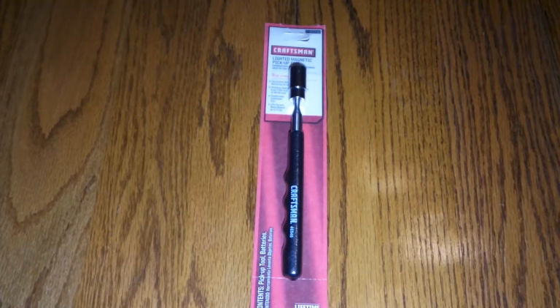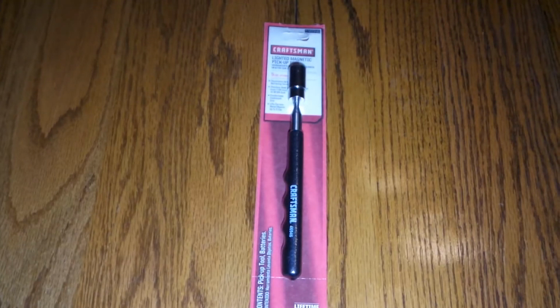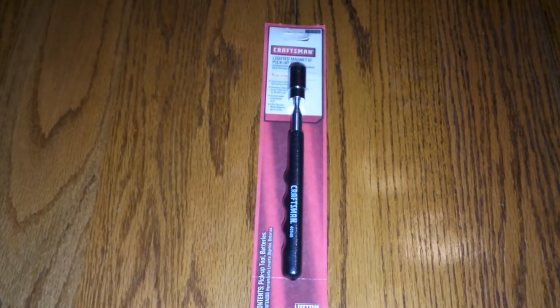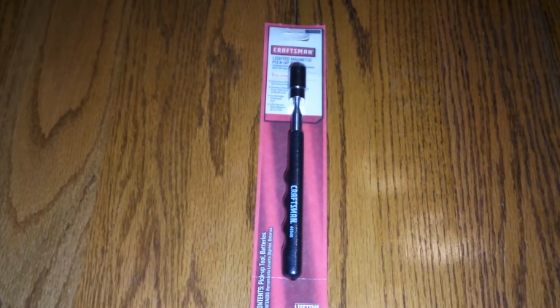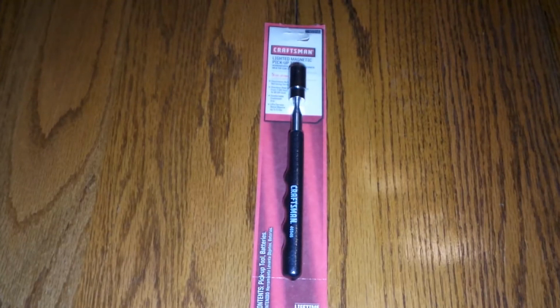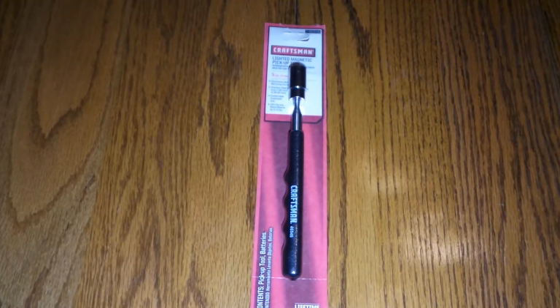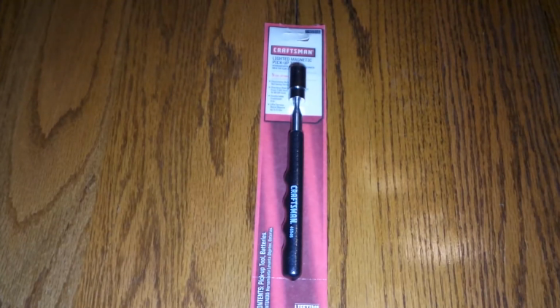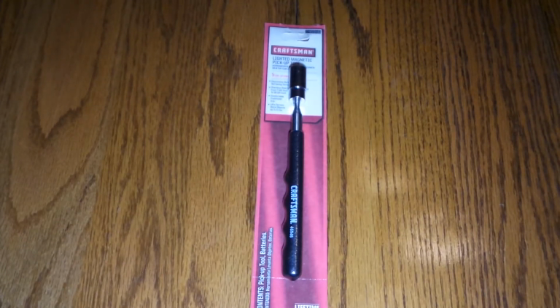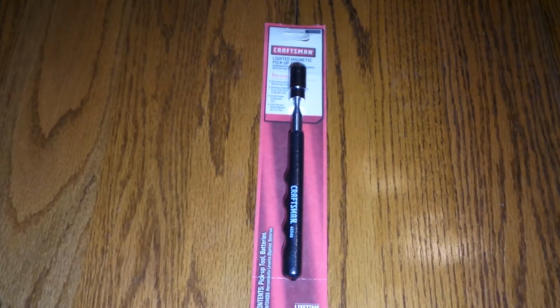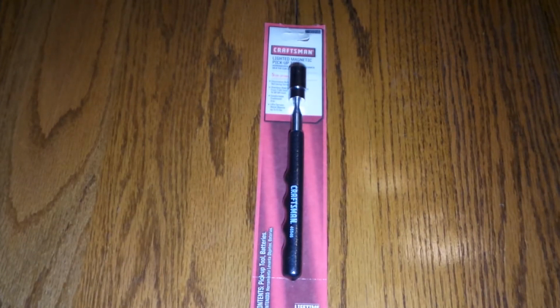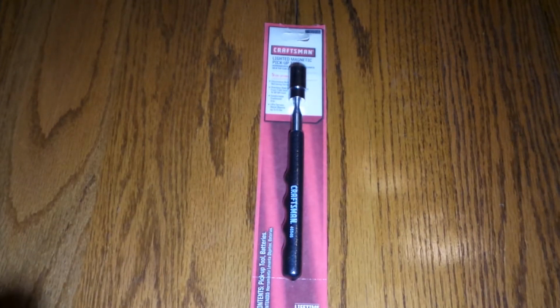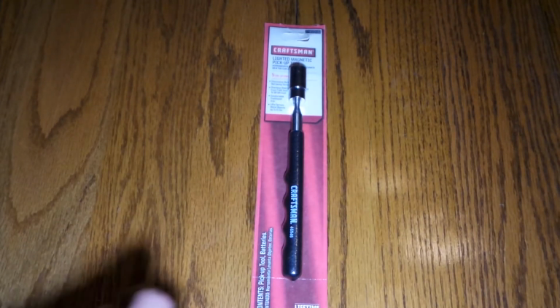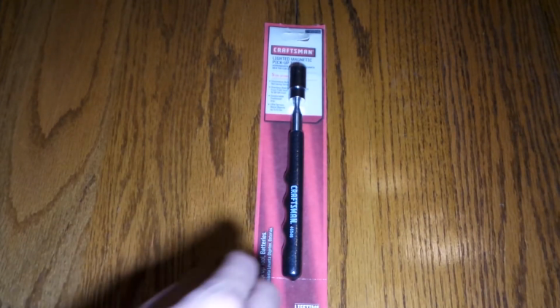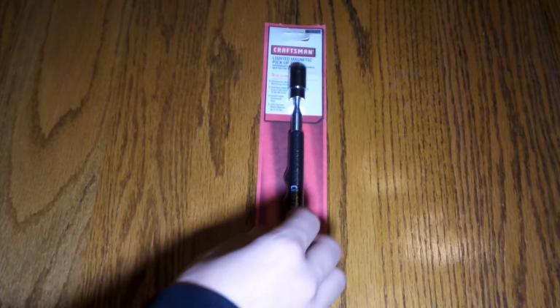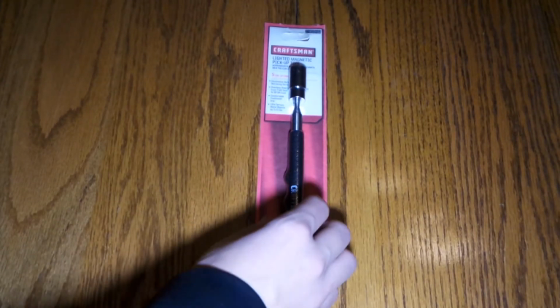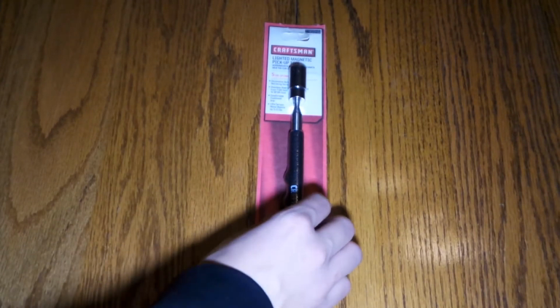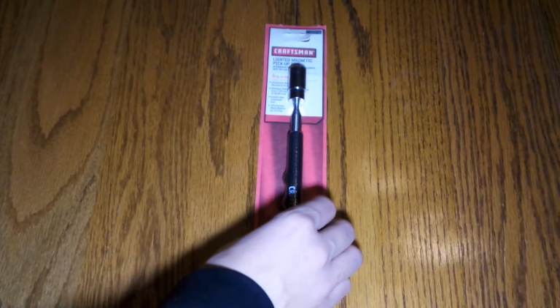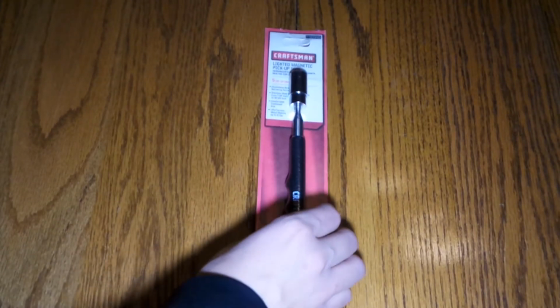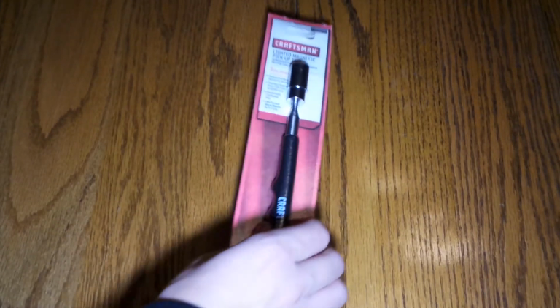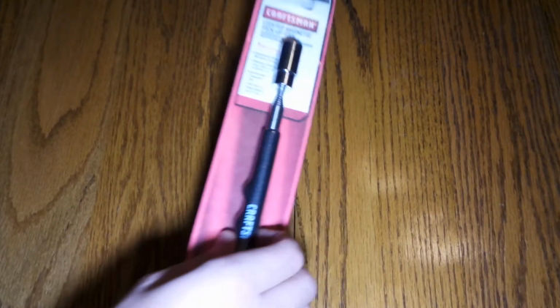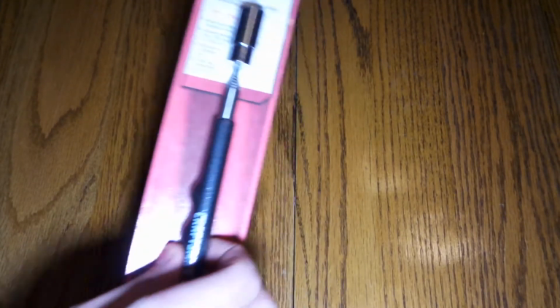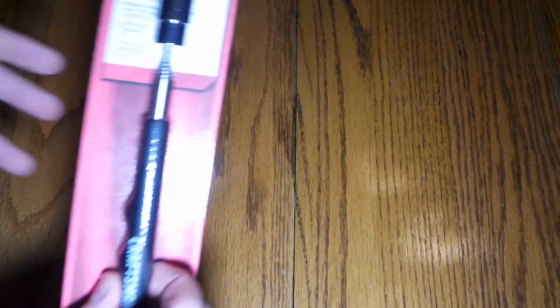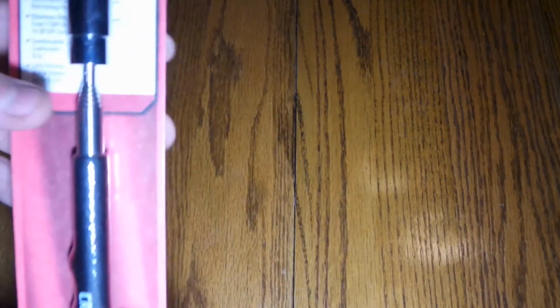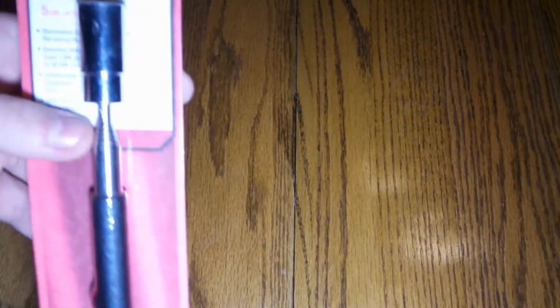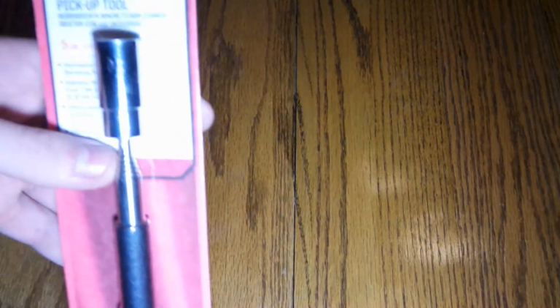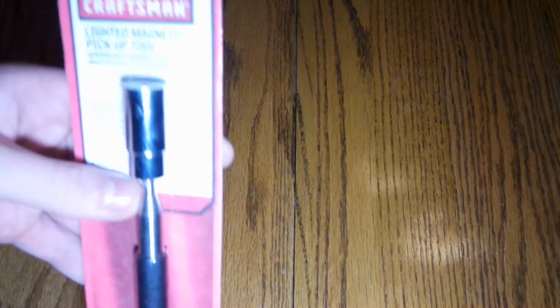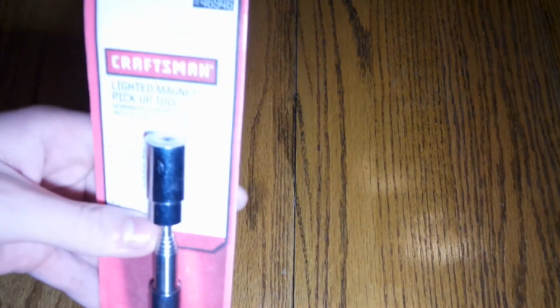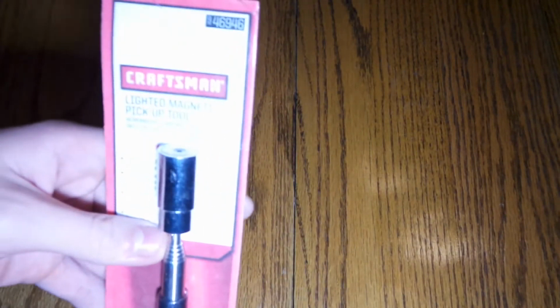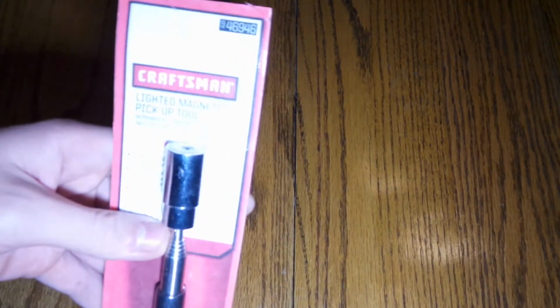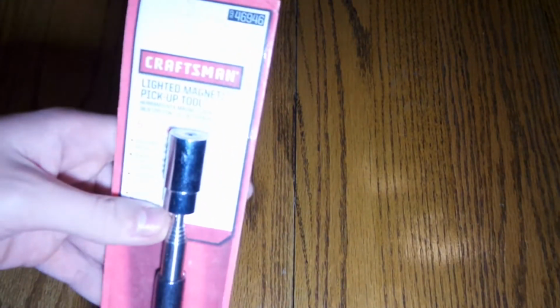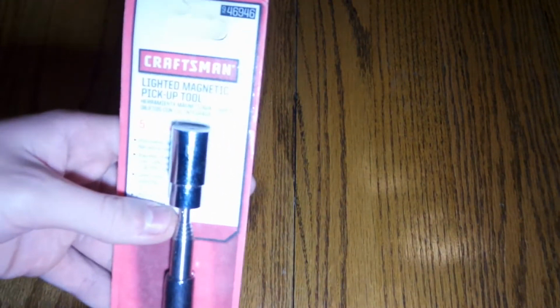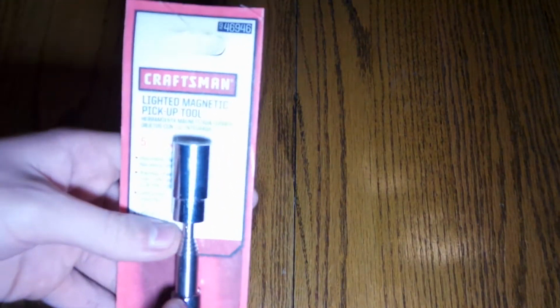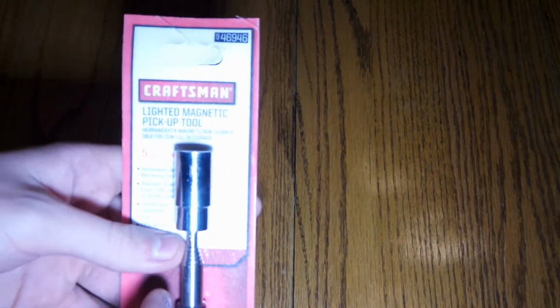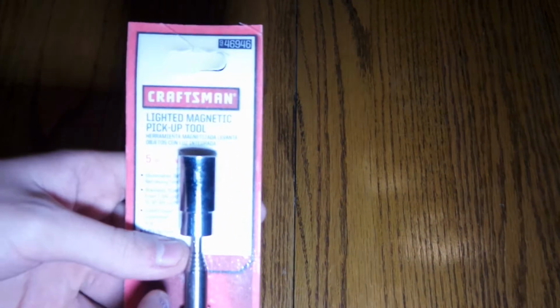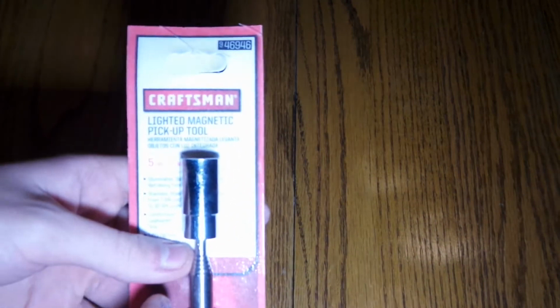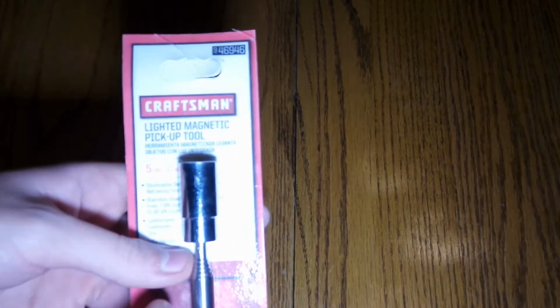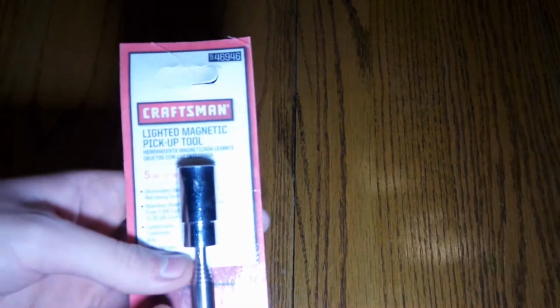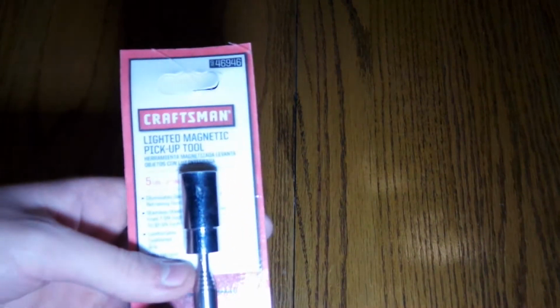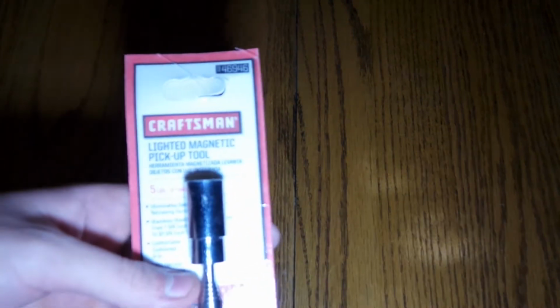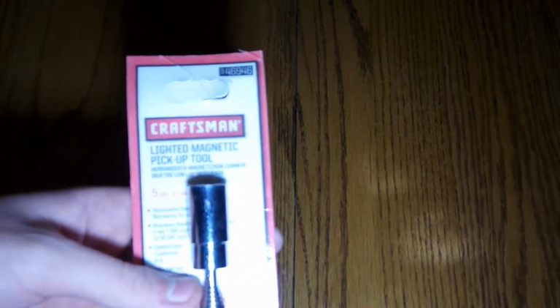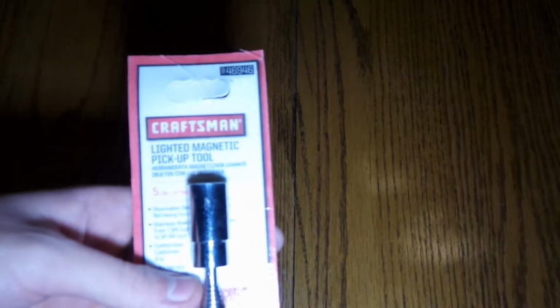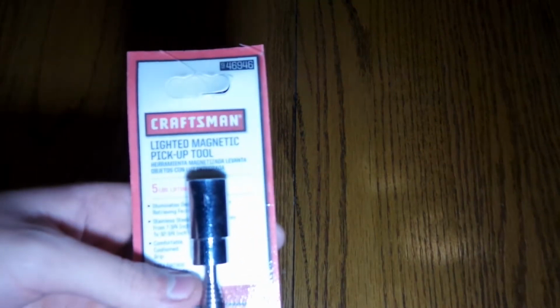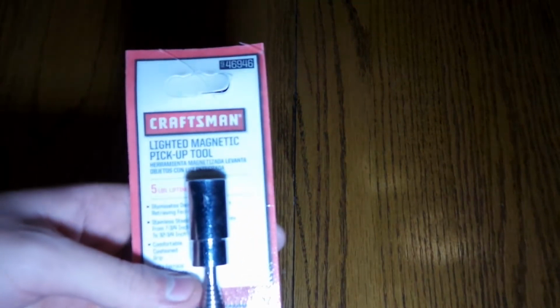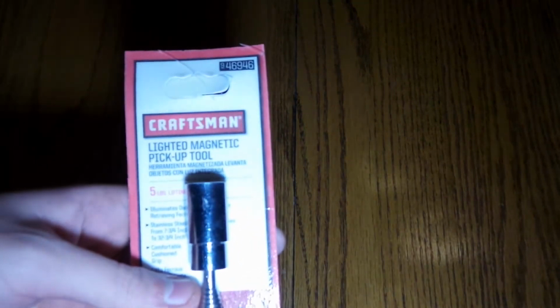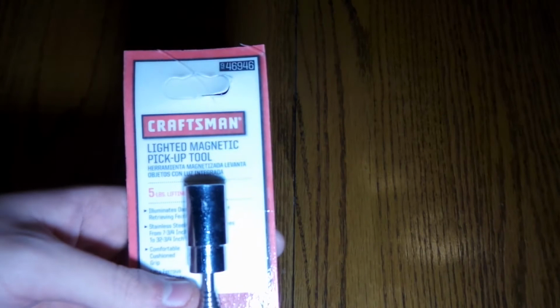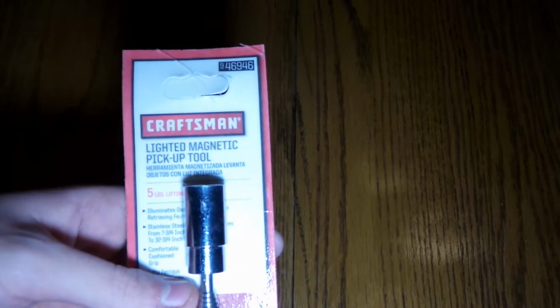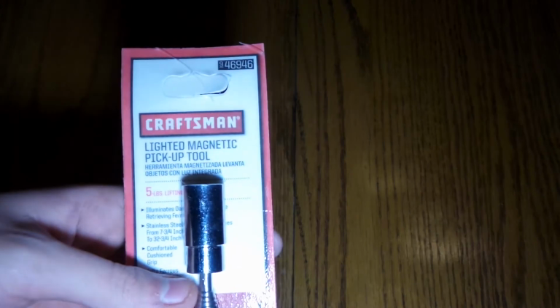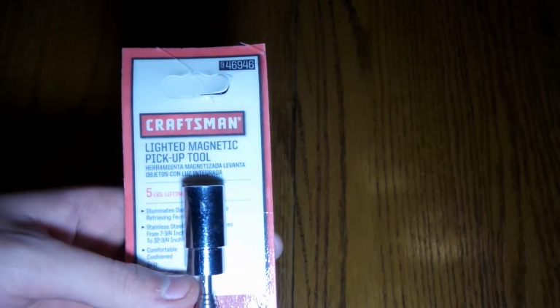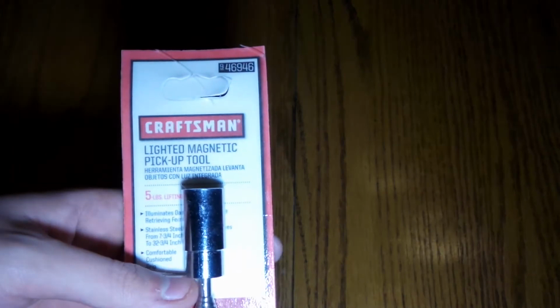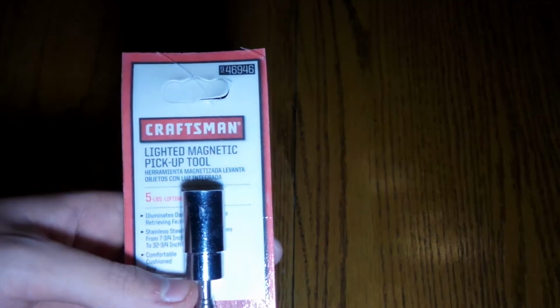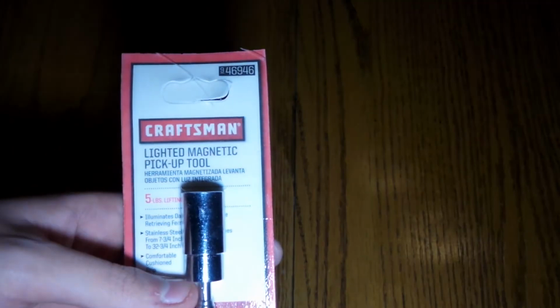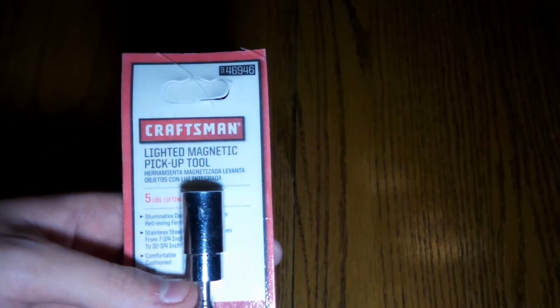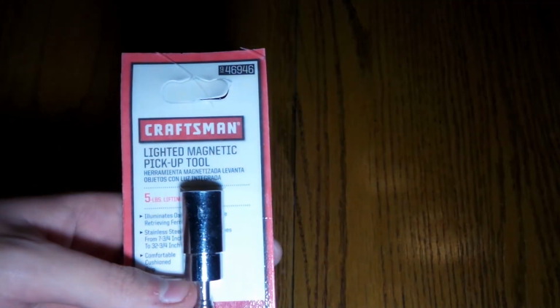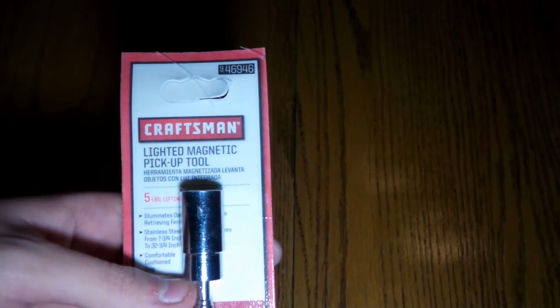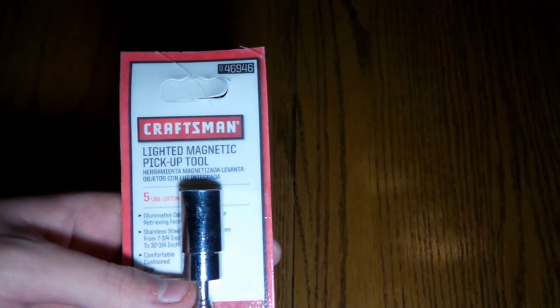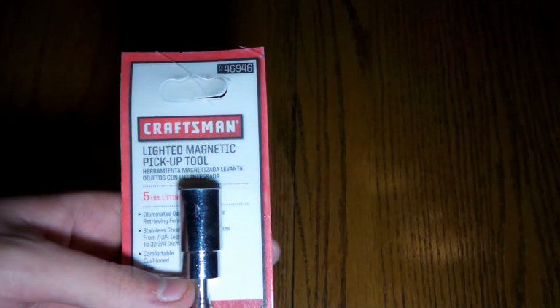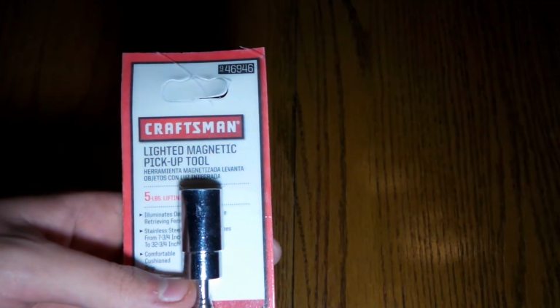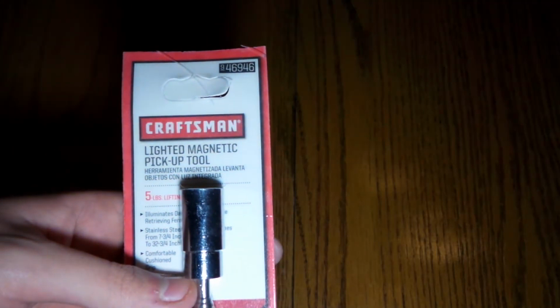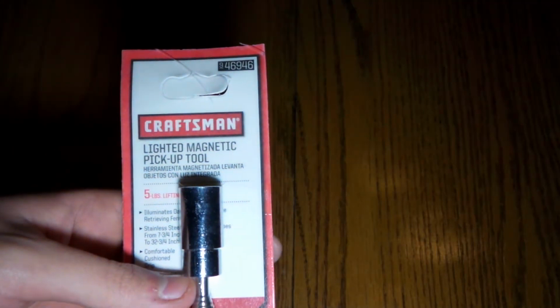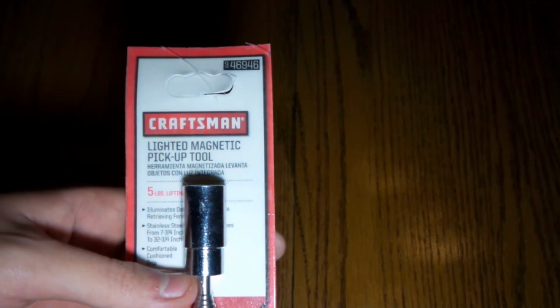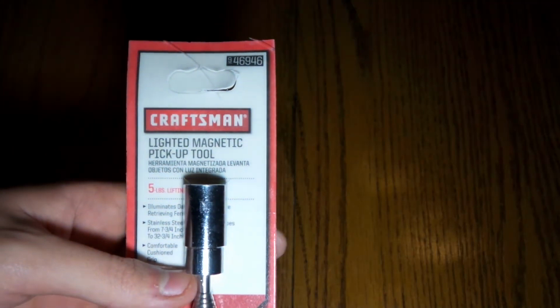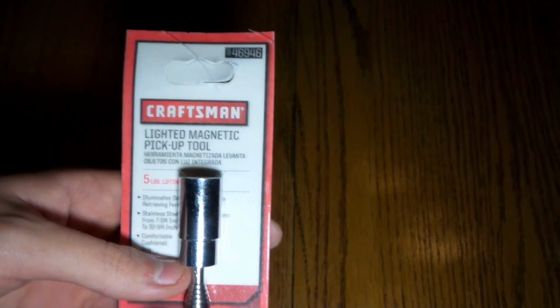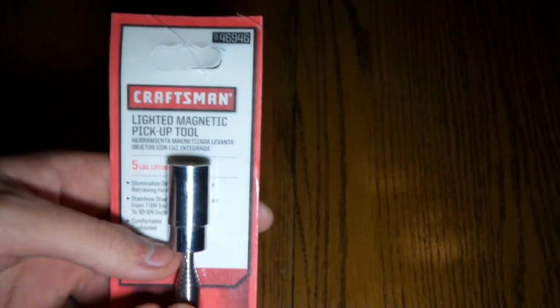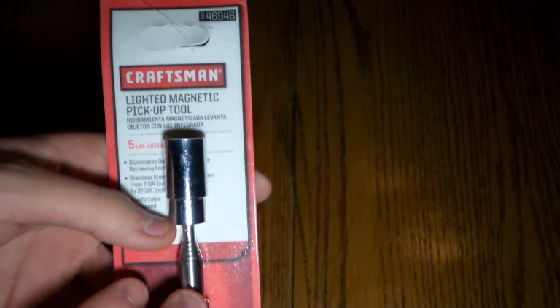What's up guys? B-Skin here from Technos. Today we have another unboxing. This is the Craftsman Light Up Magnetic Pickup Tool.